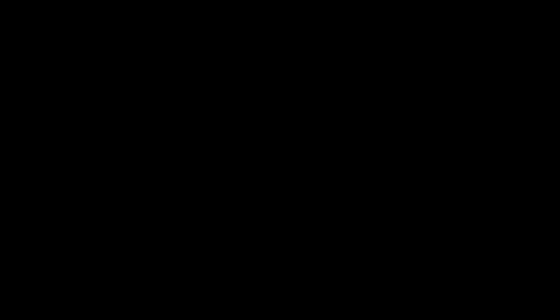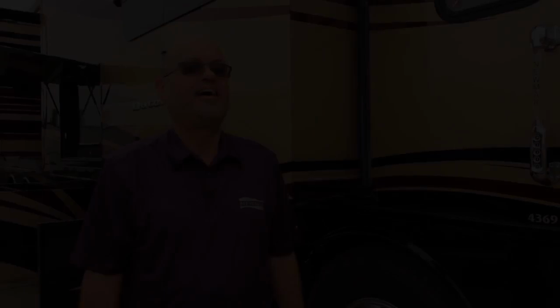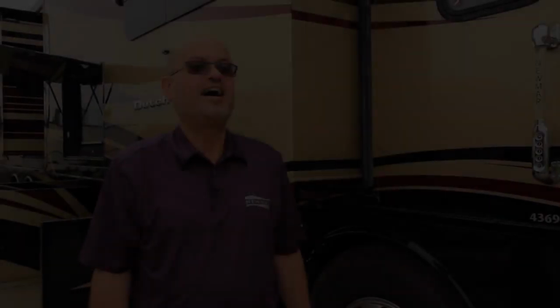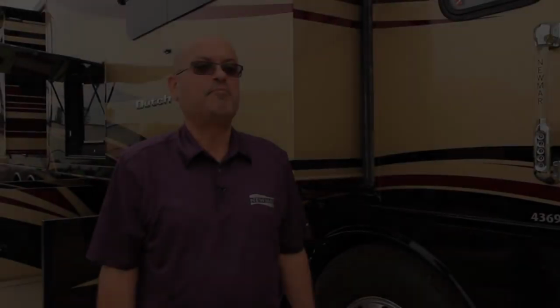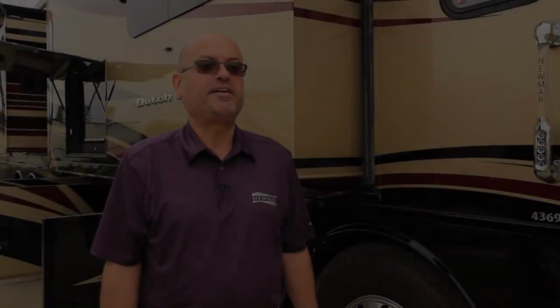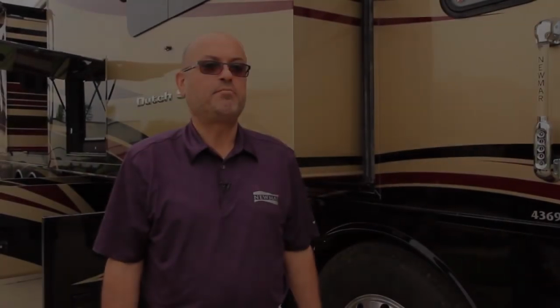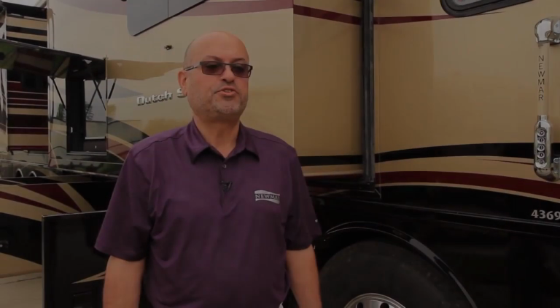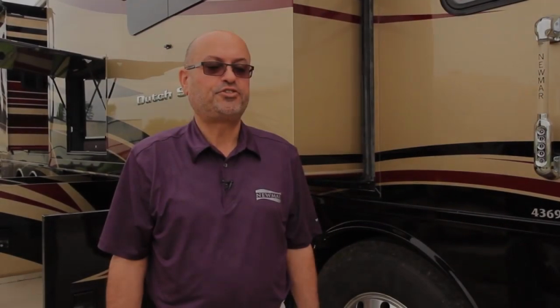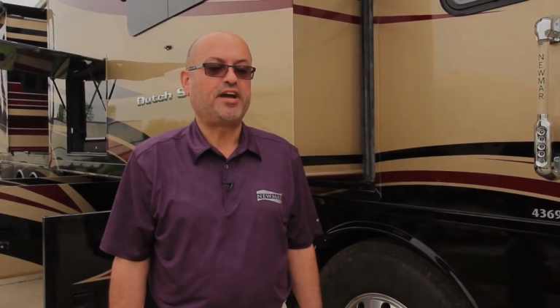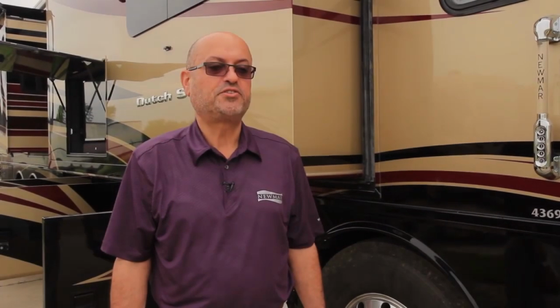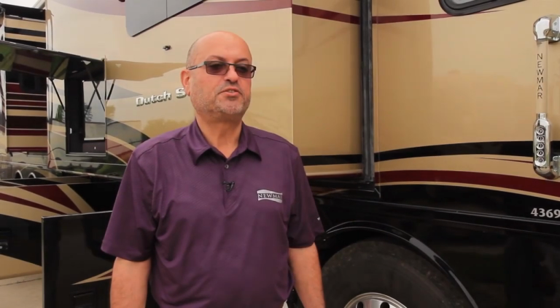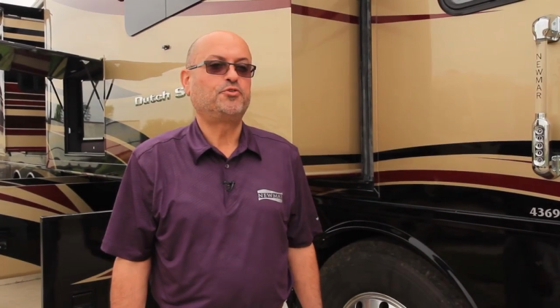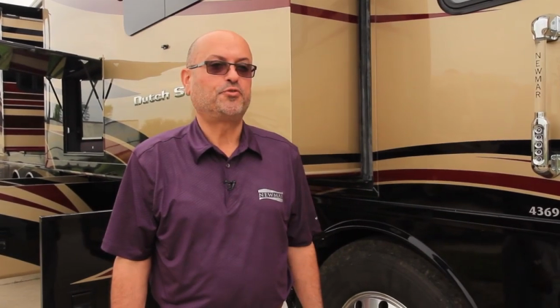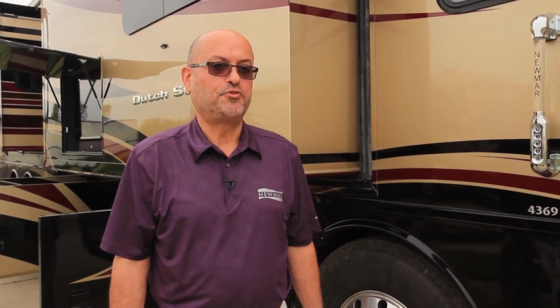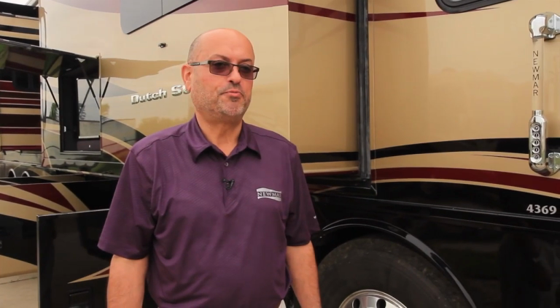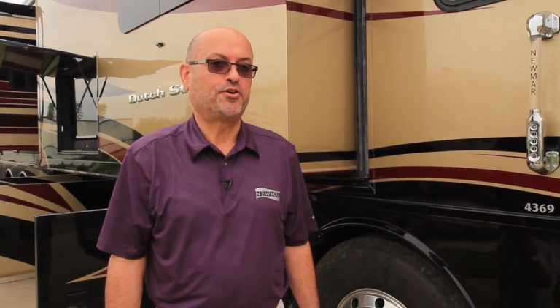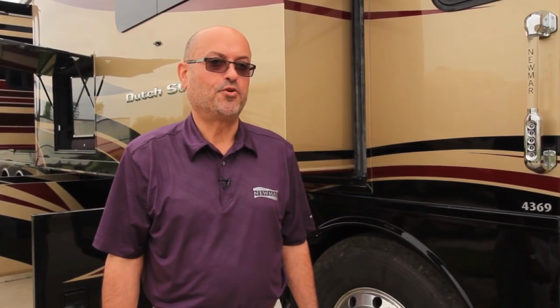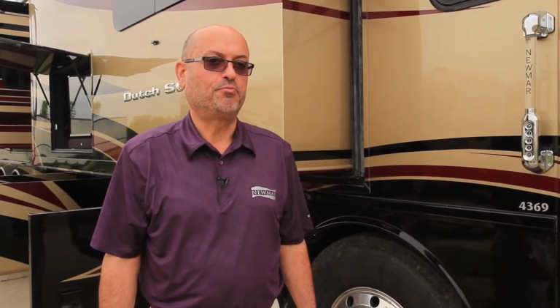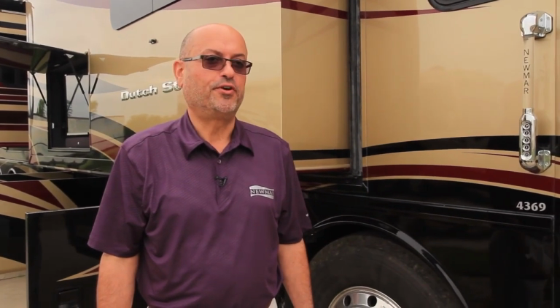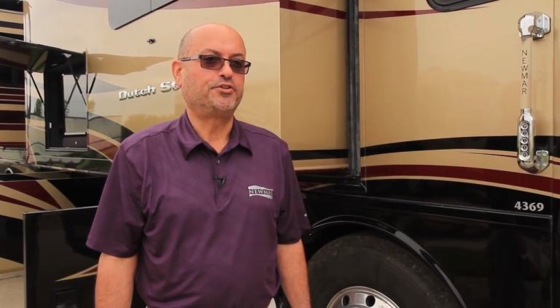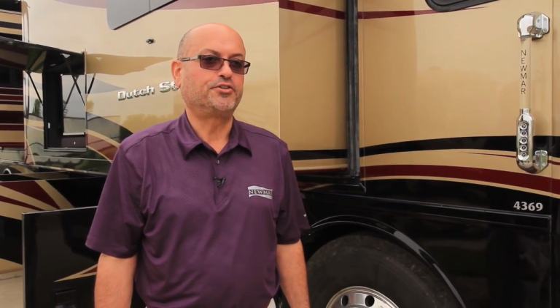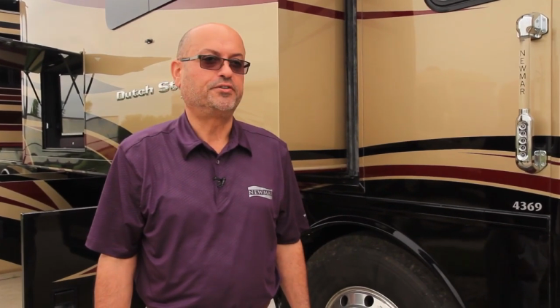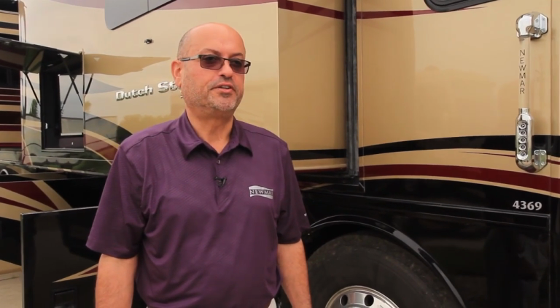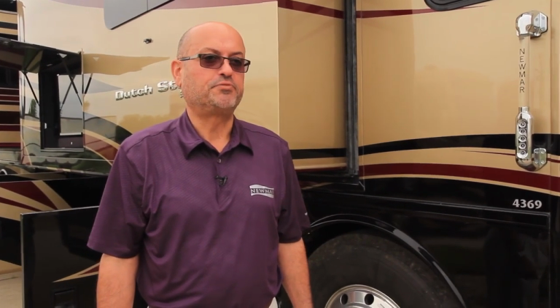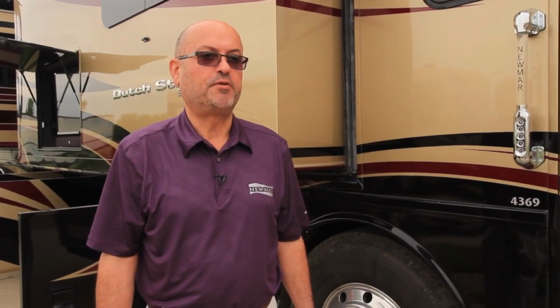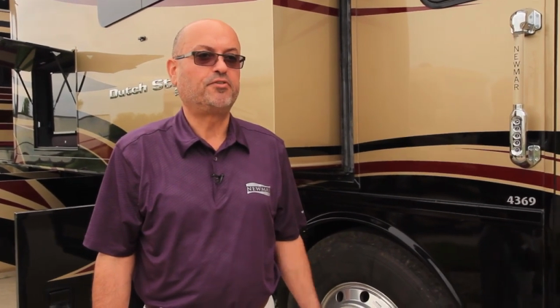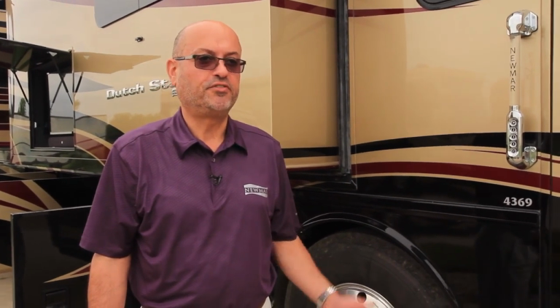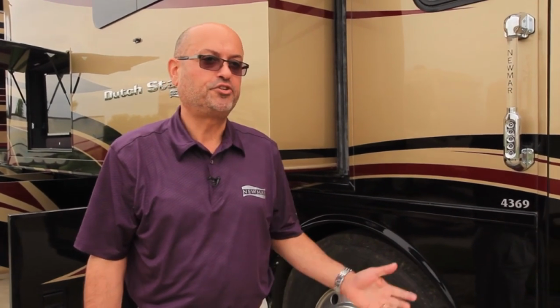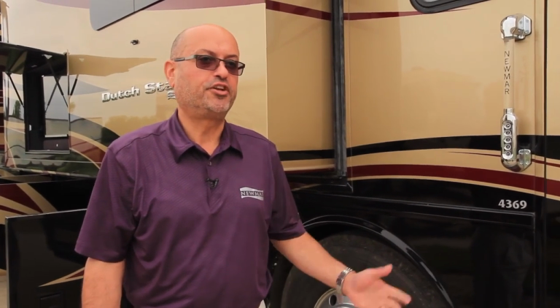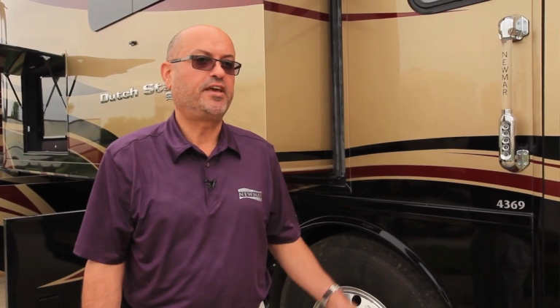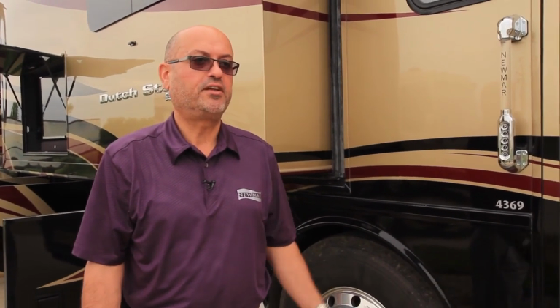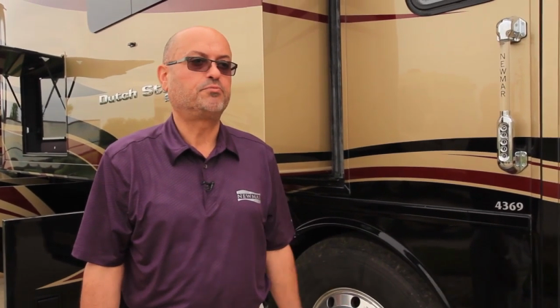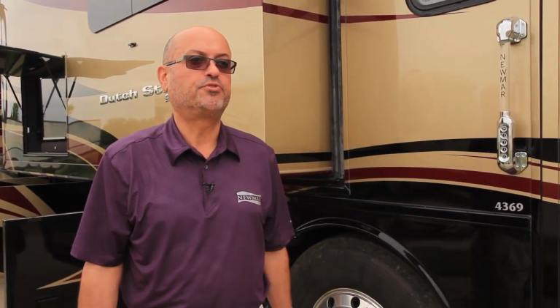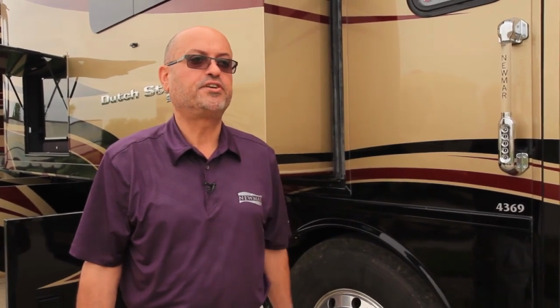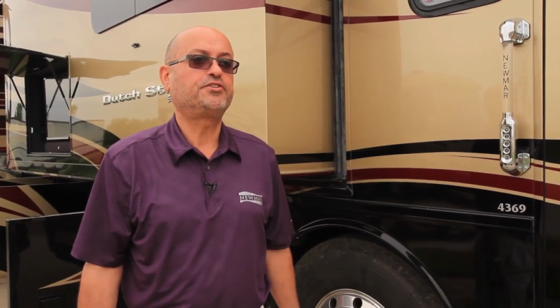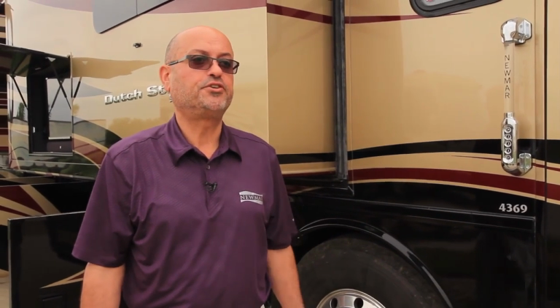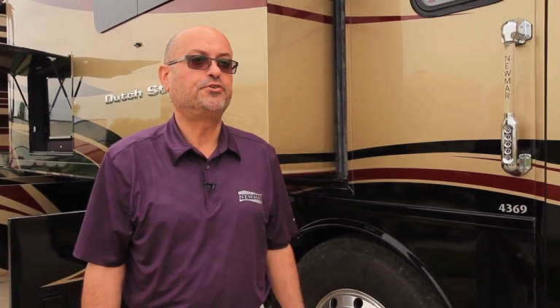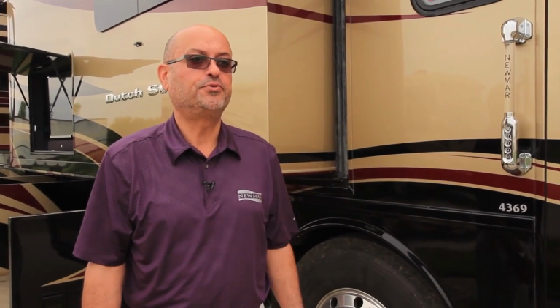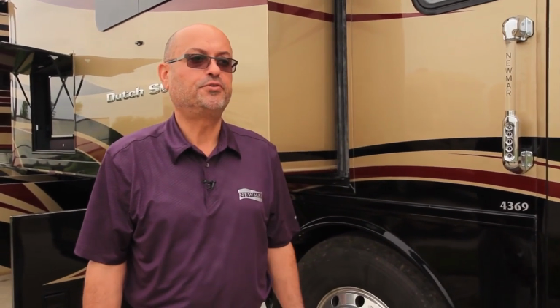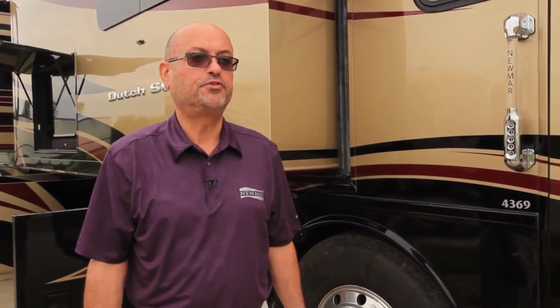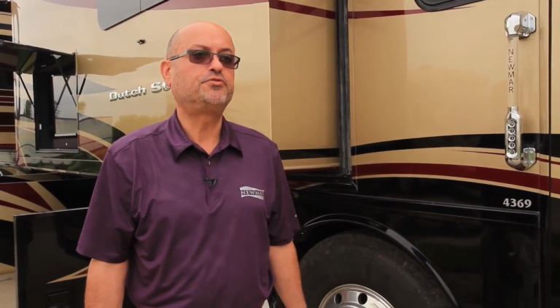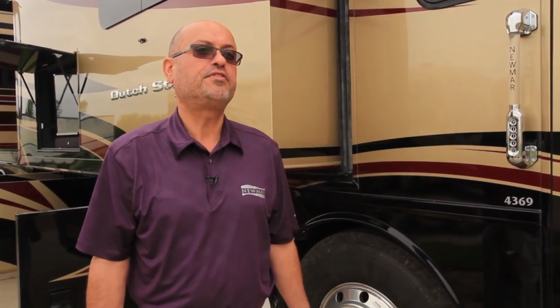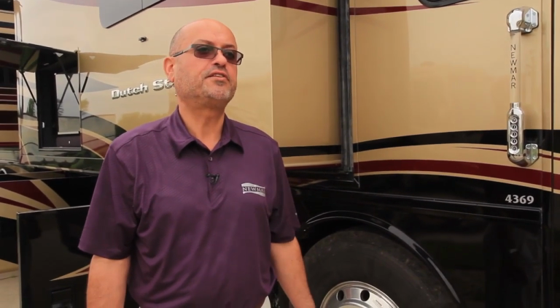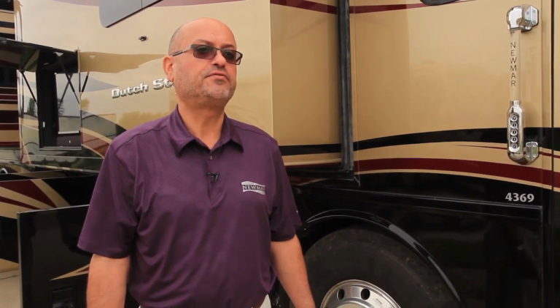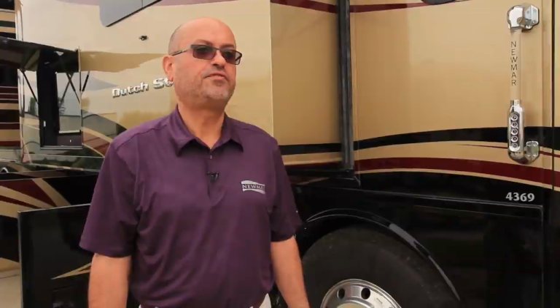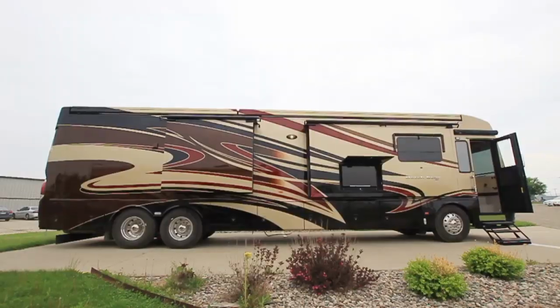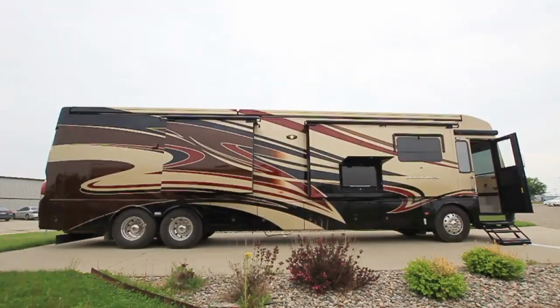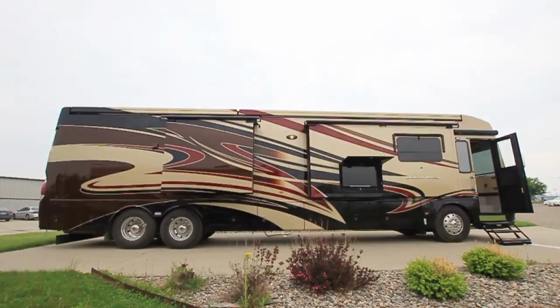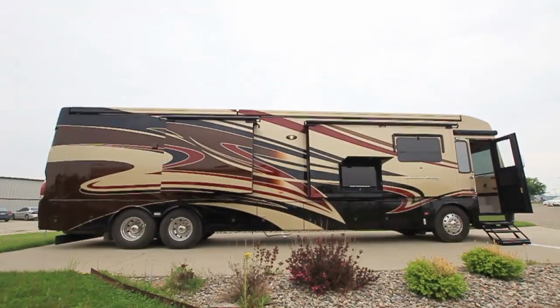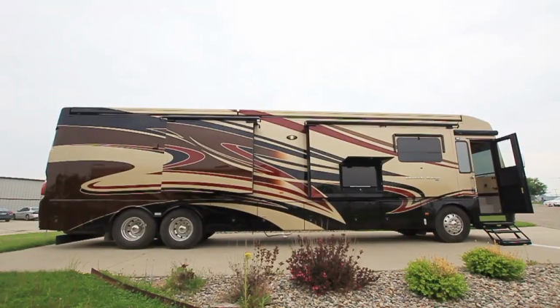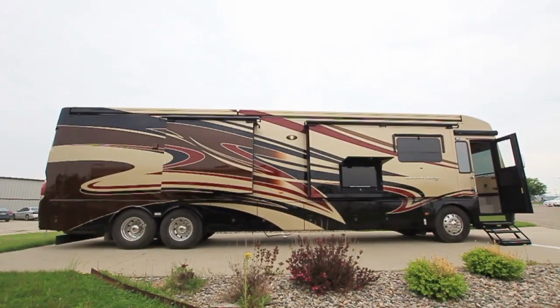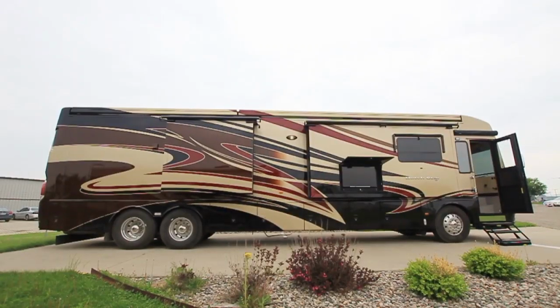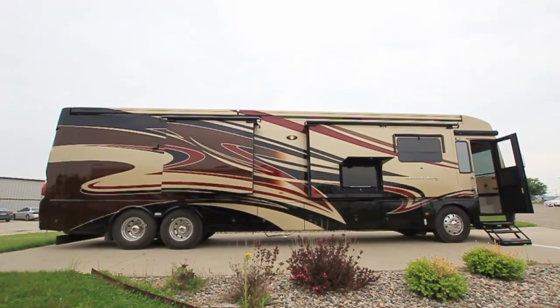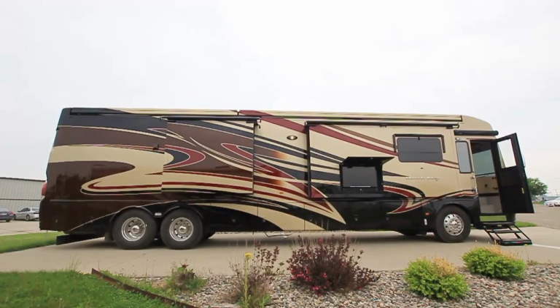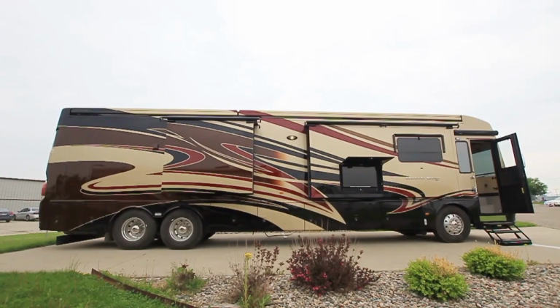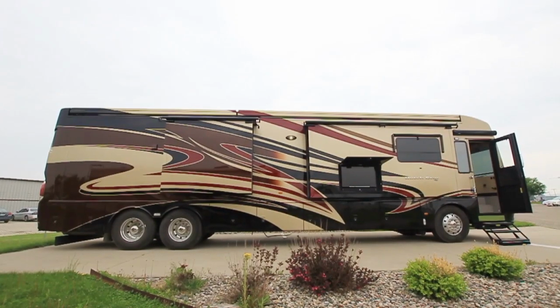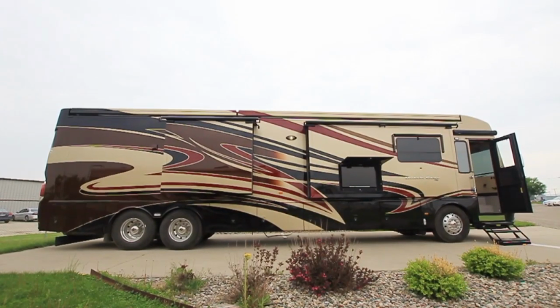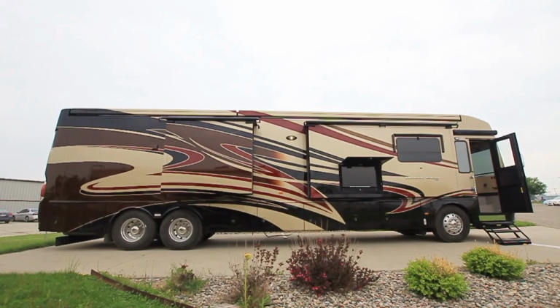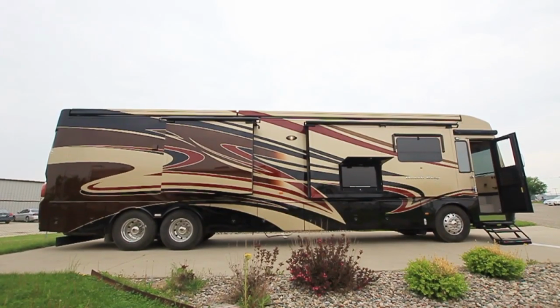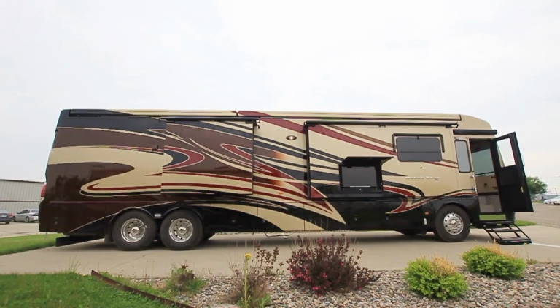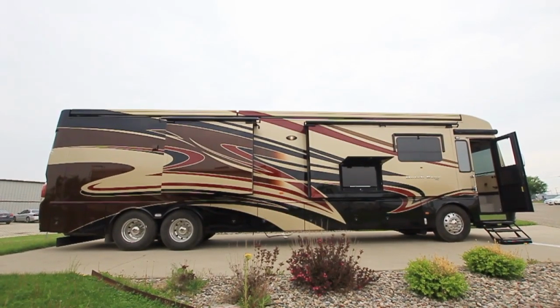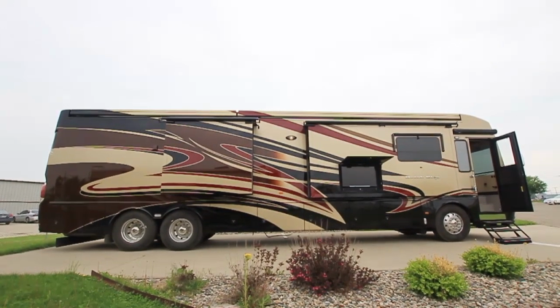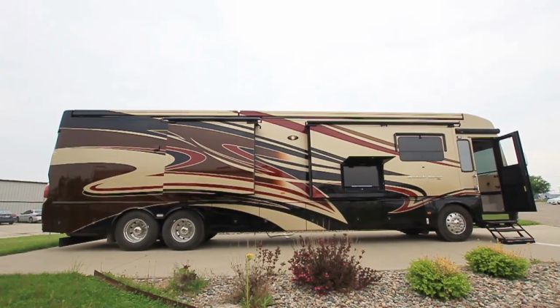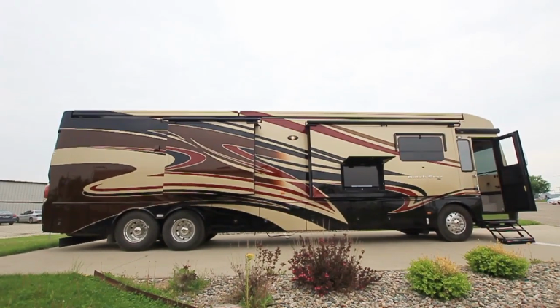Hi, my name is John Samut with Newmar Corporation, and it's my privilege today to present to you the 2015 Dutch Star 4369 model.